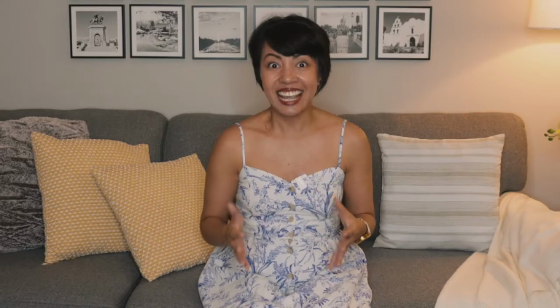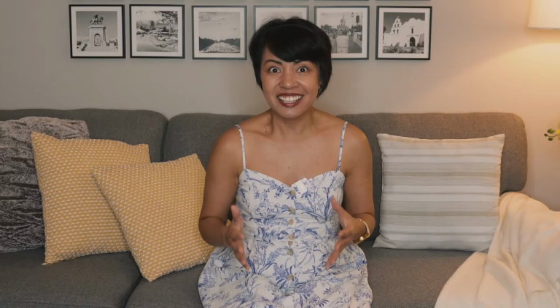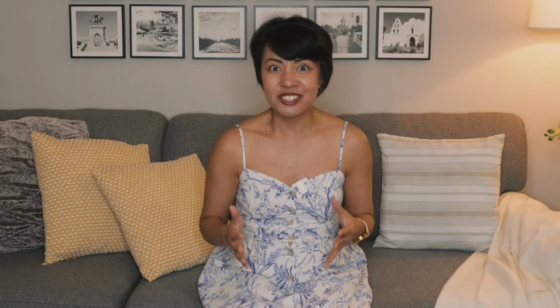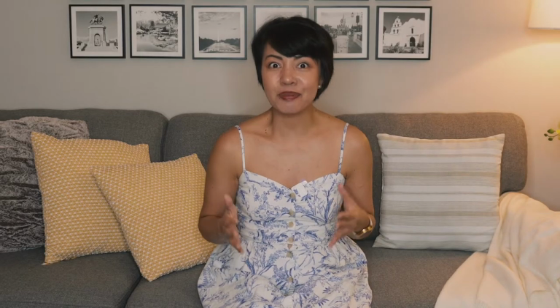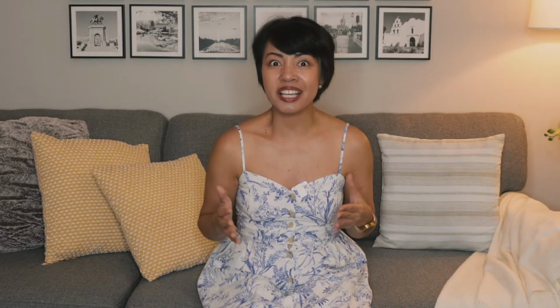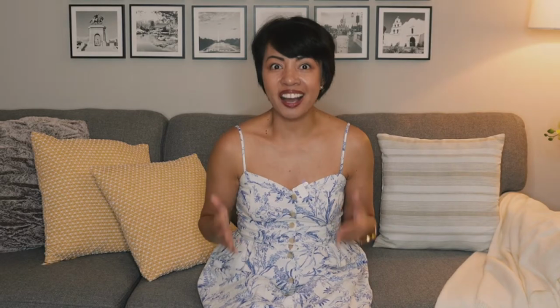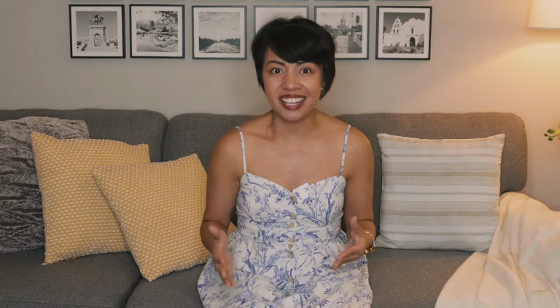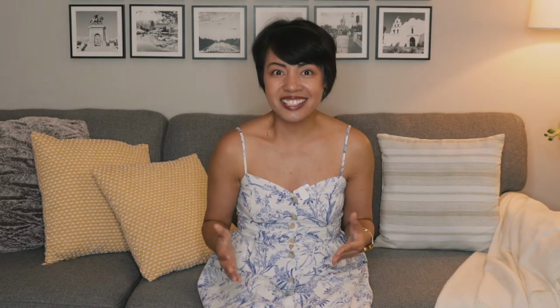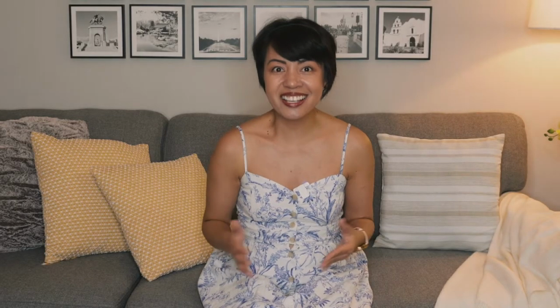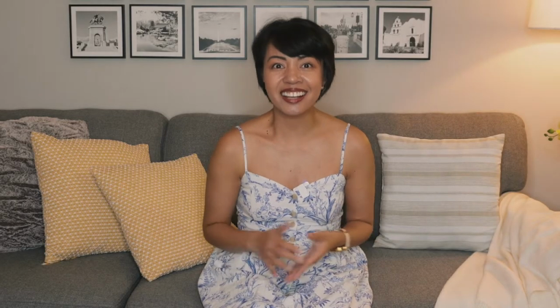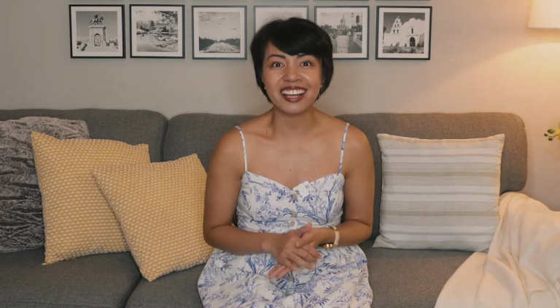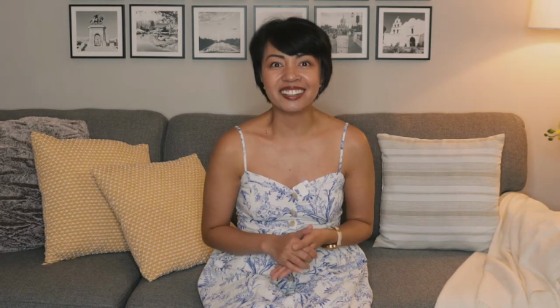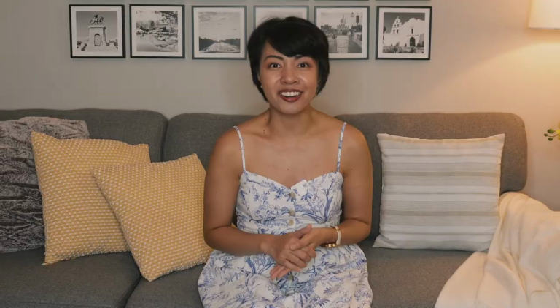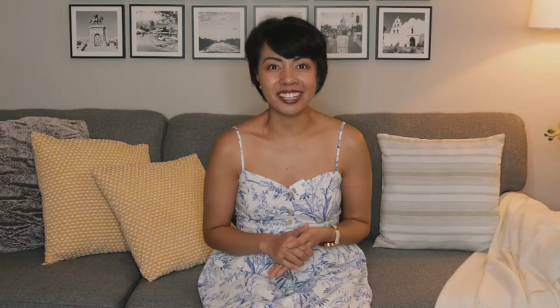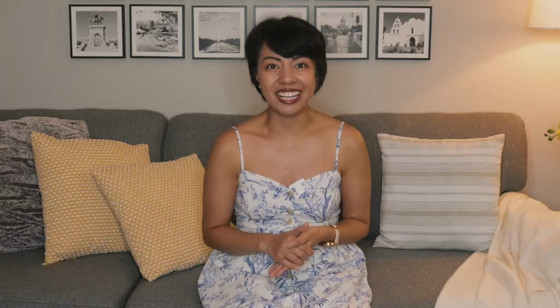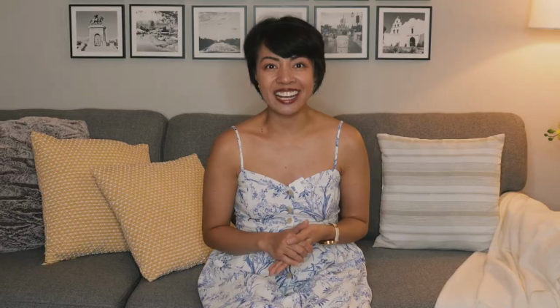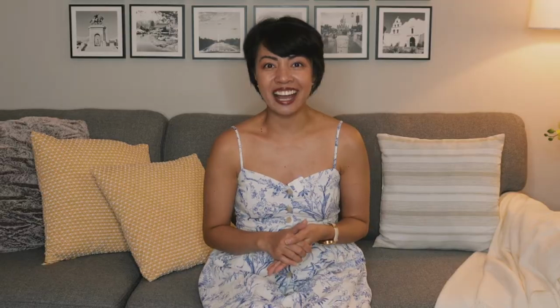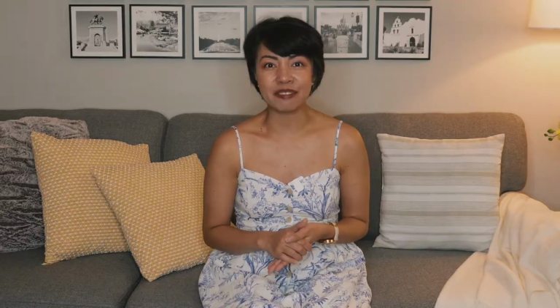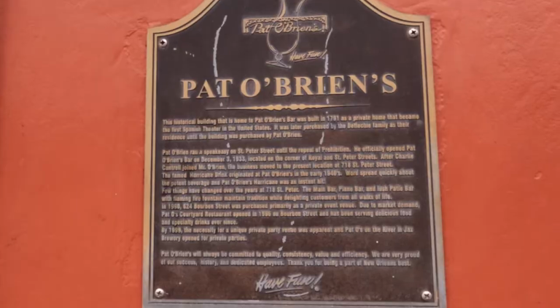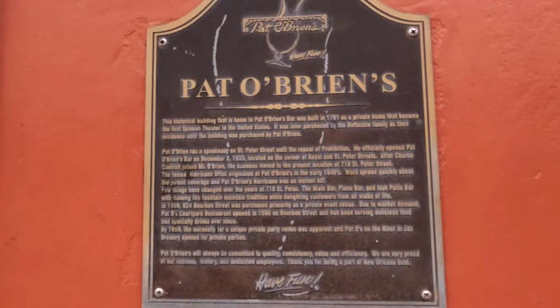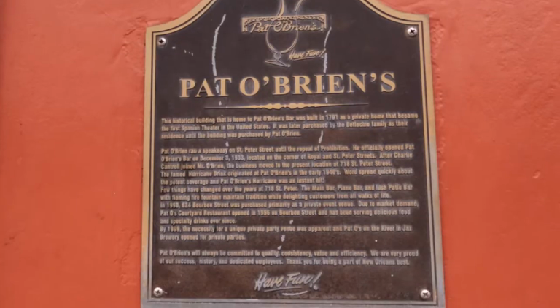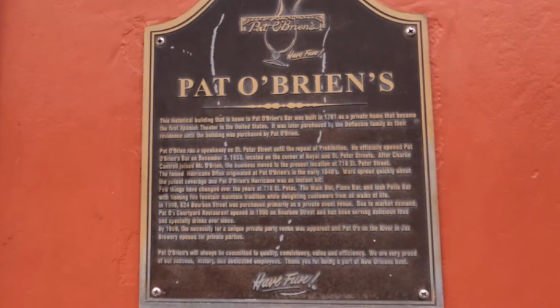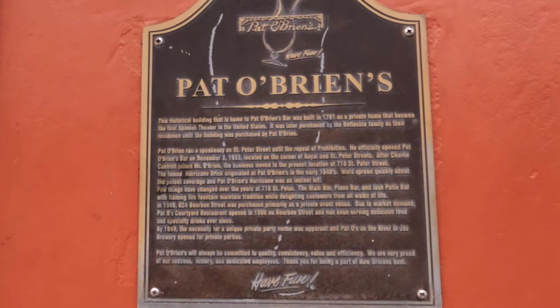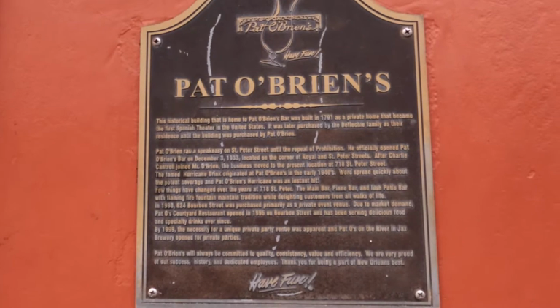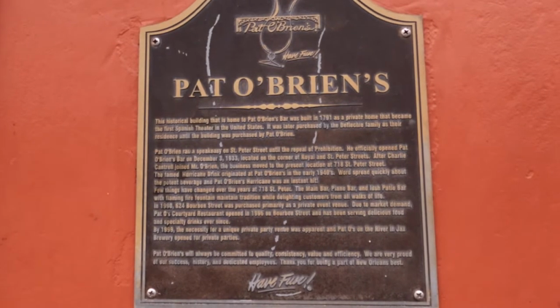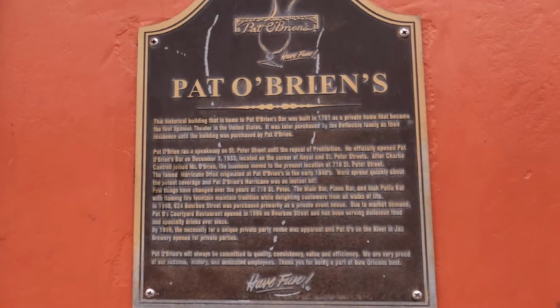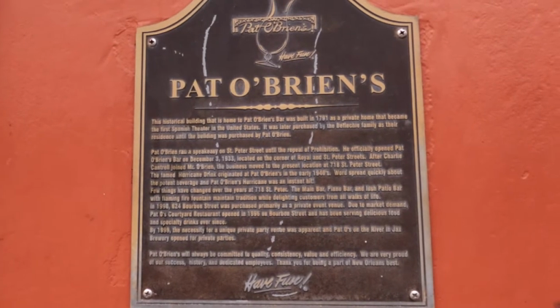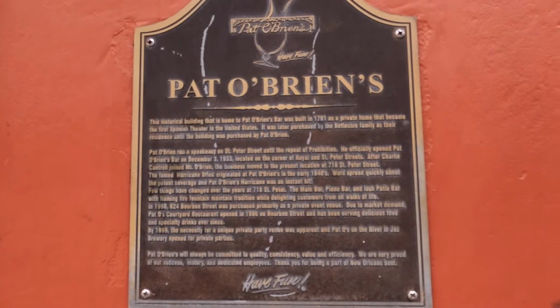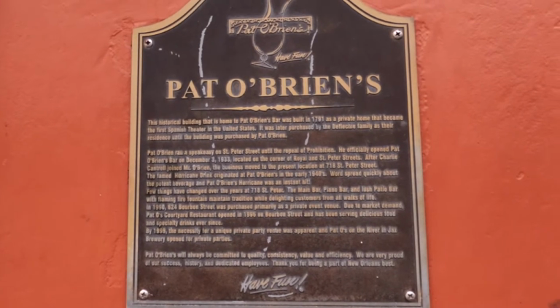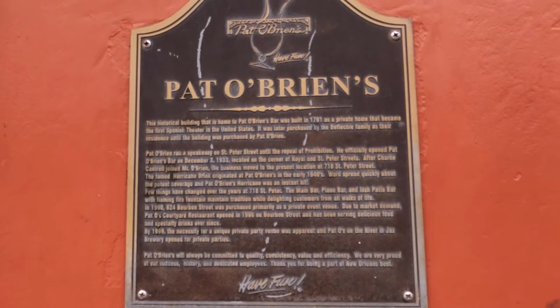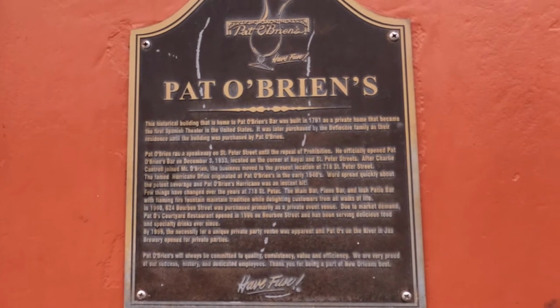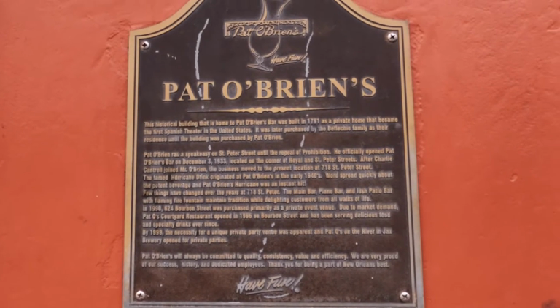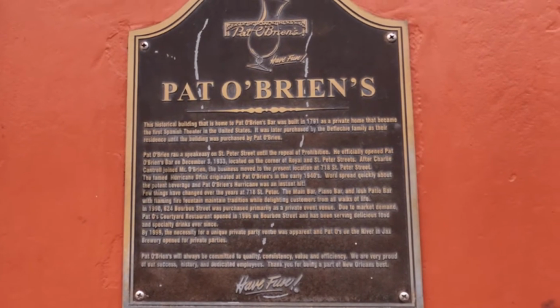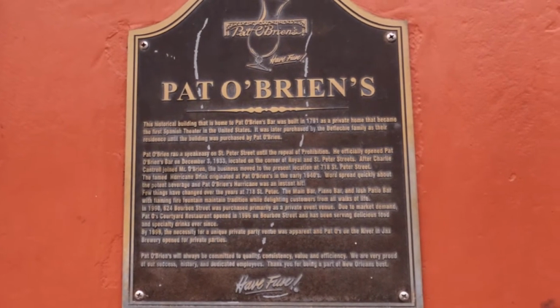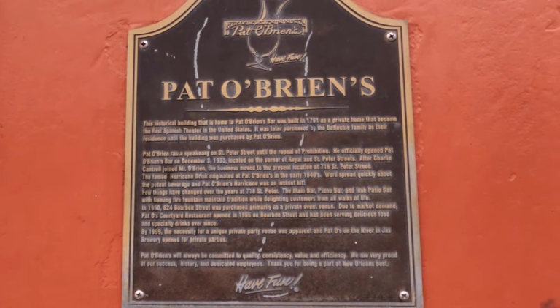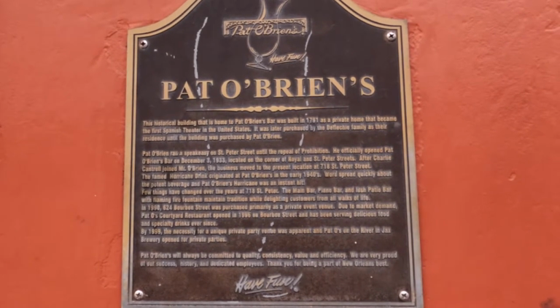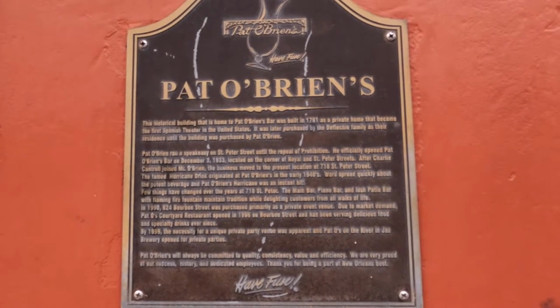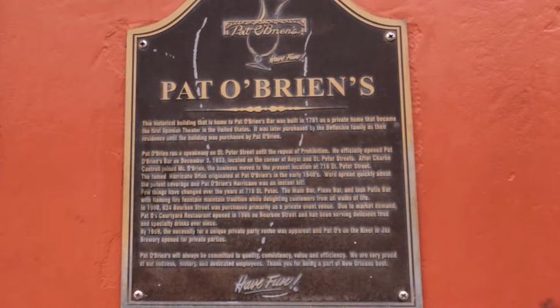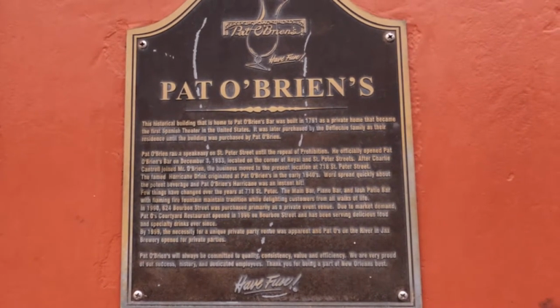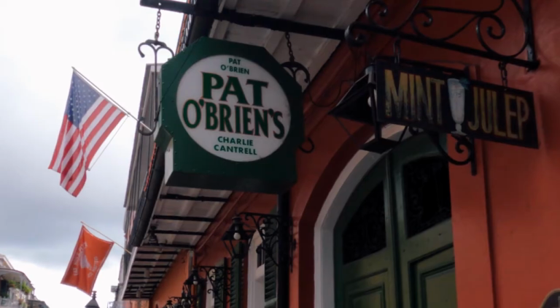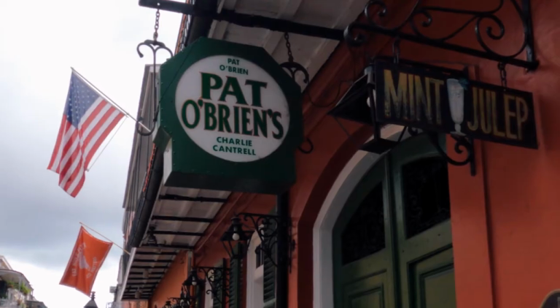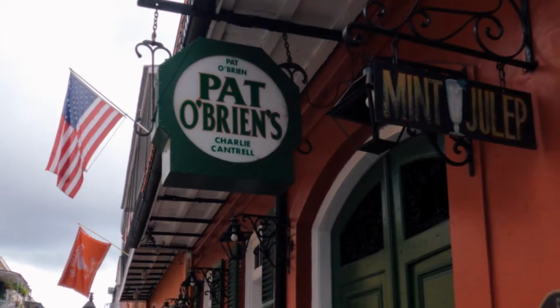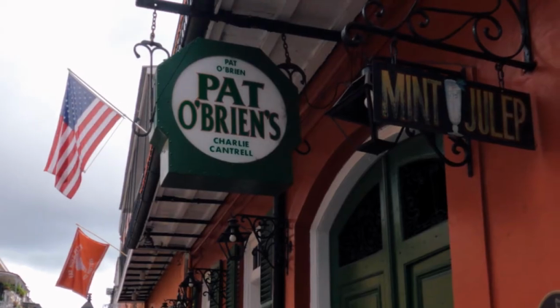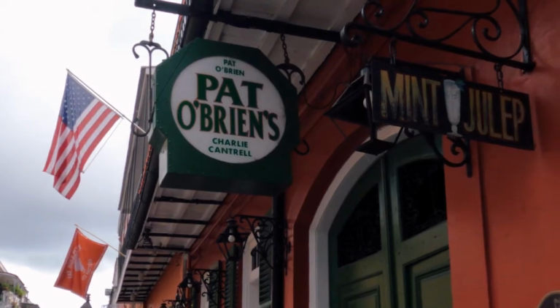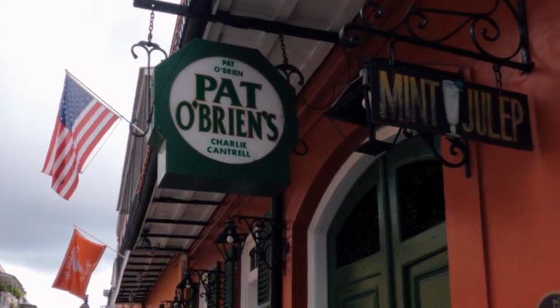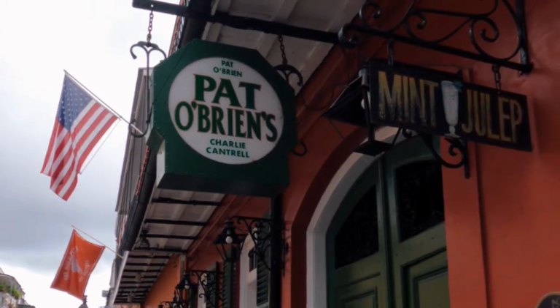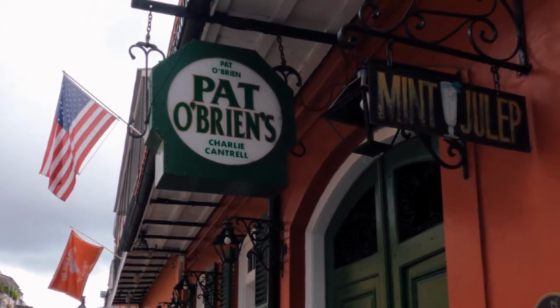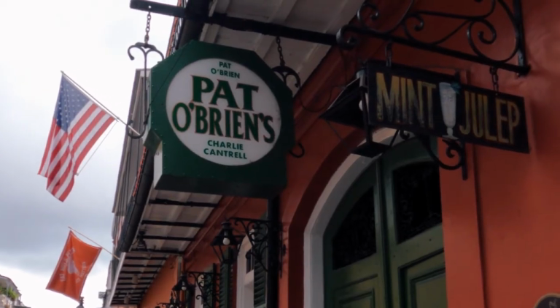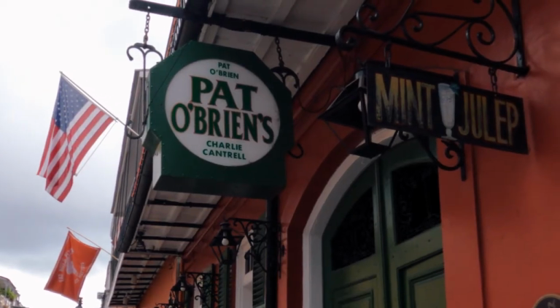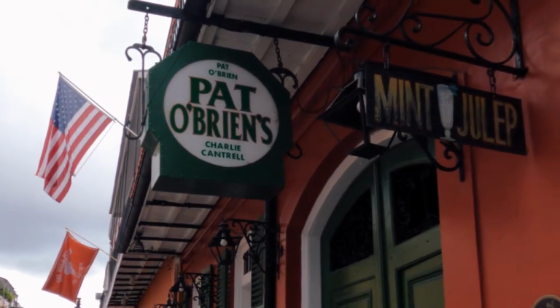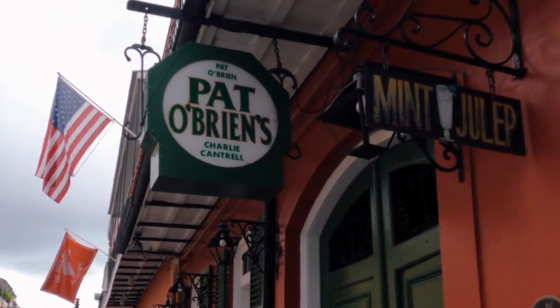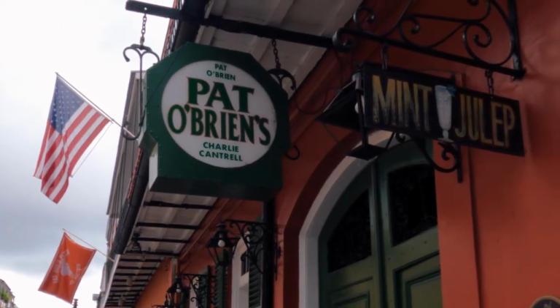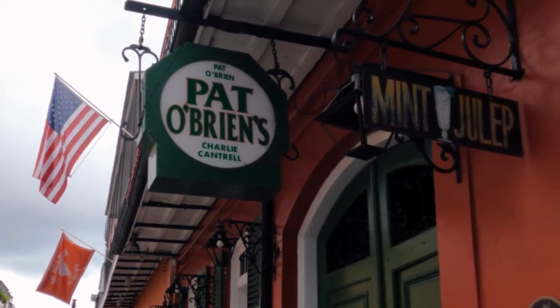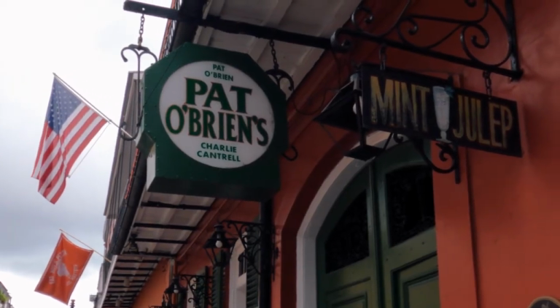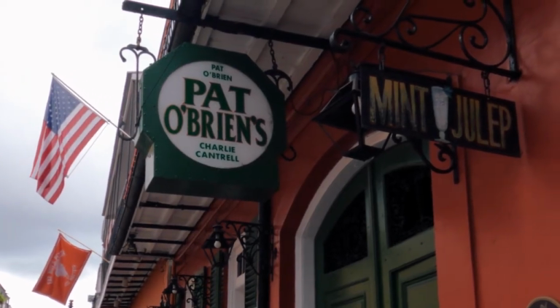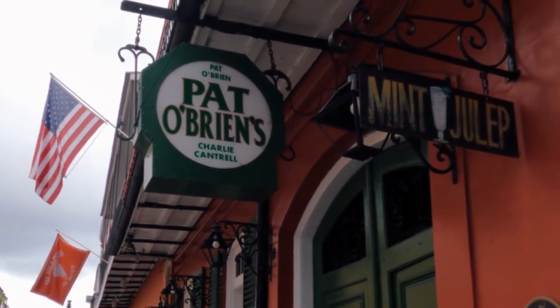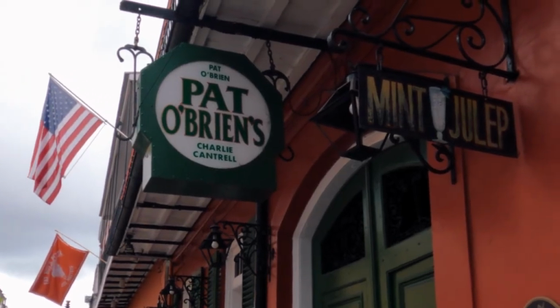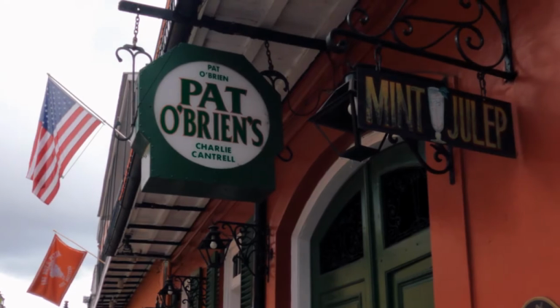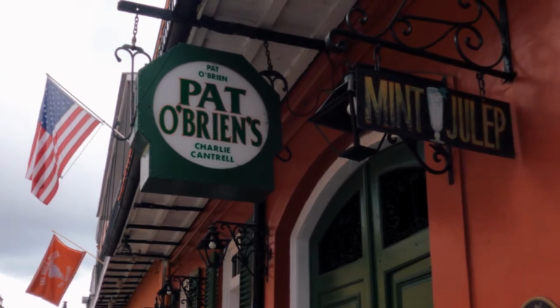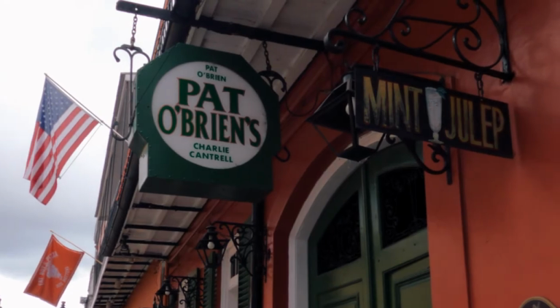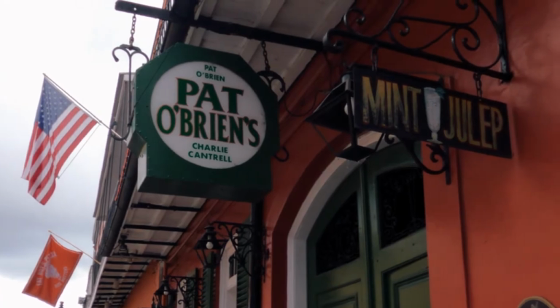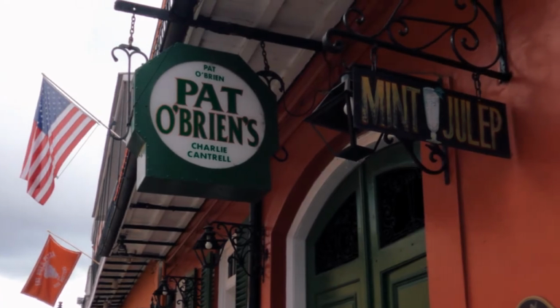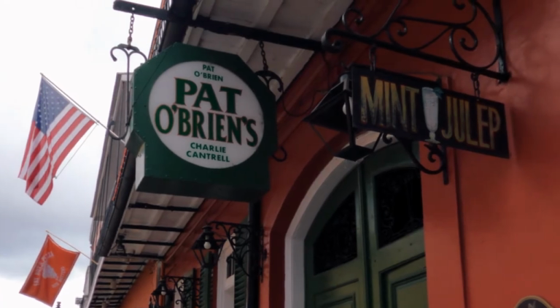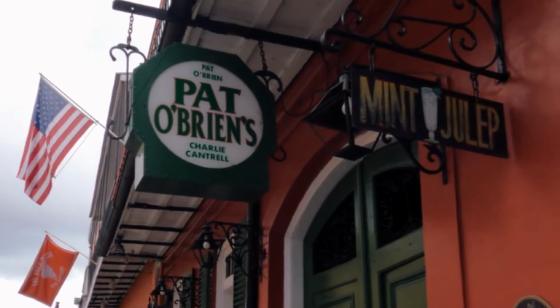I like the Hurricane at Pat O'Brien's, which I'm going to share with you a little bit later on, so you have to stick around for that.